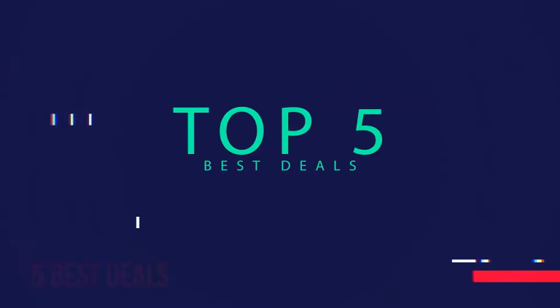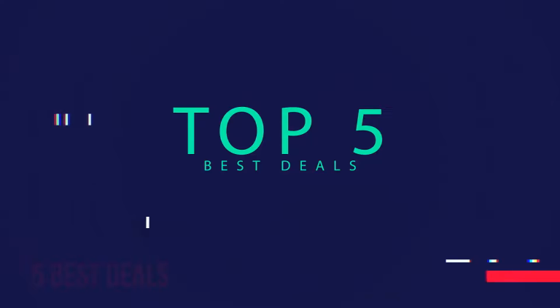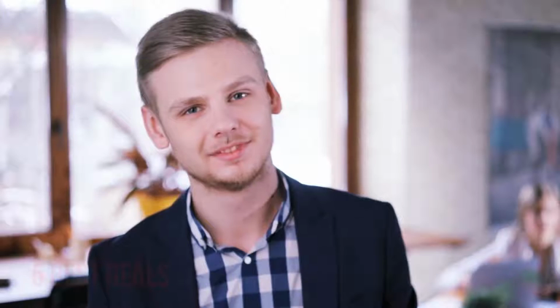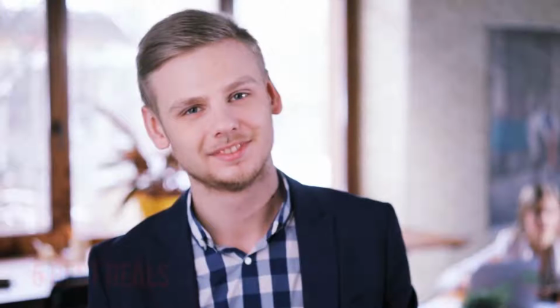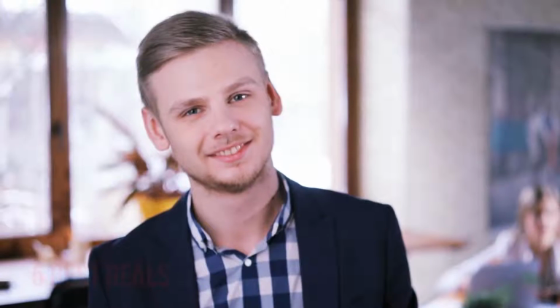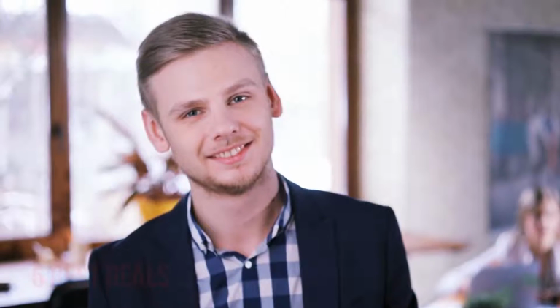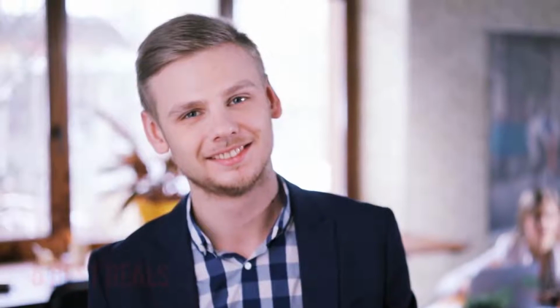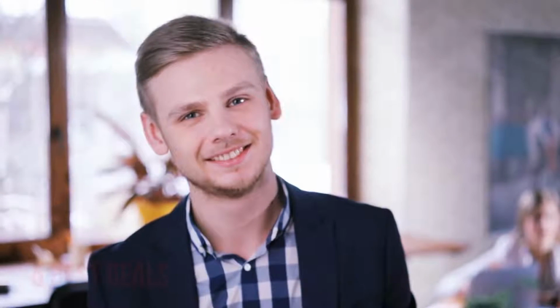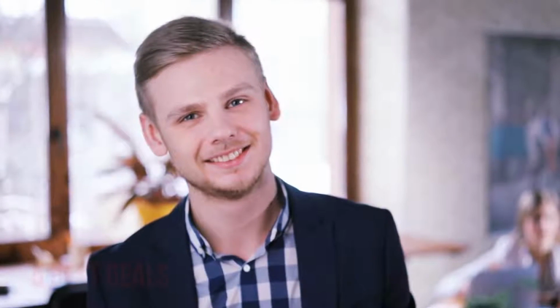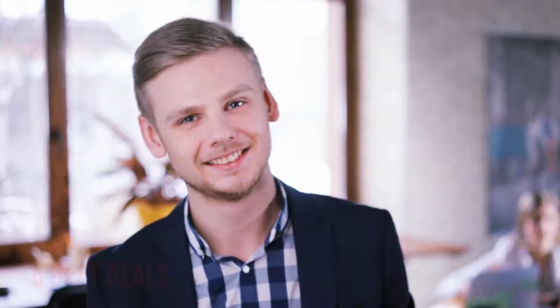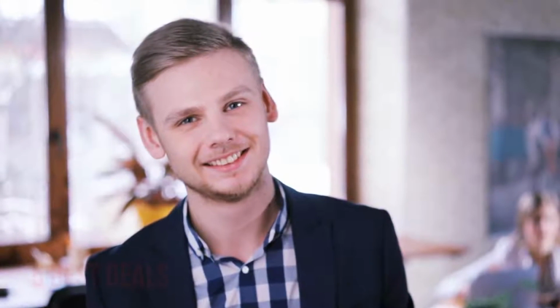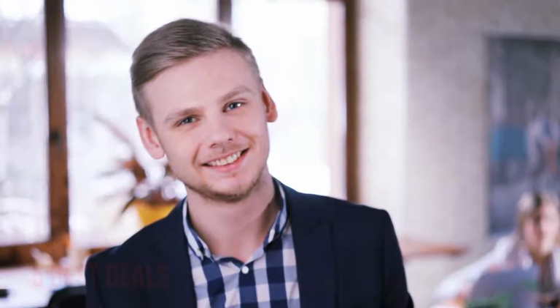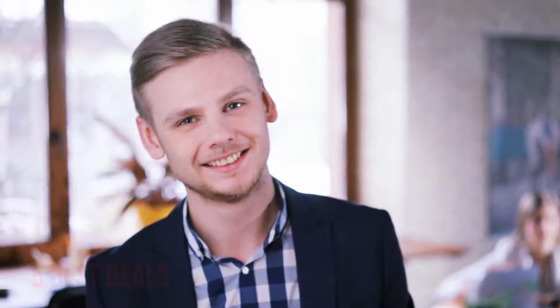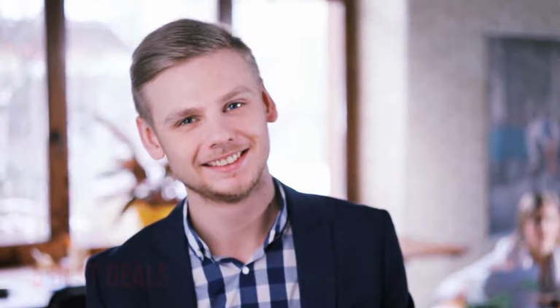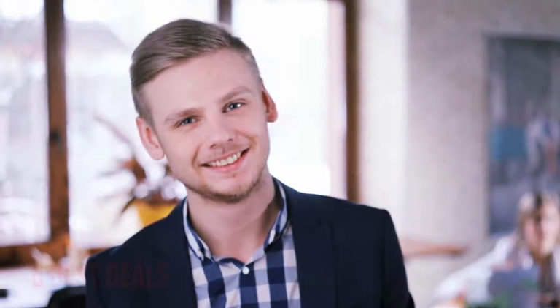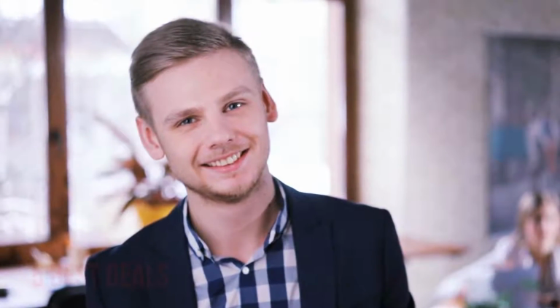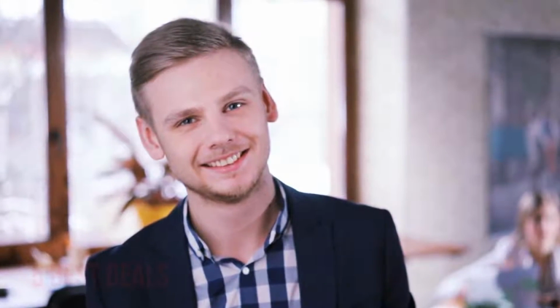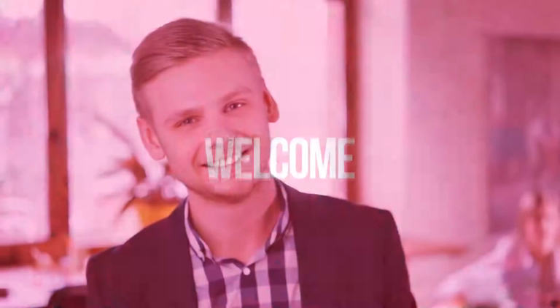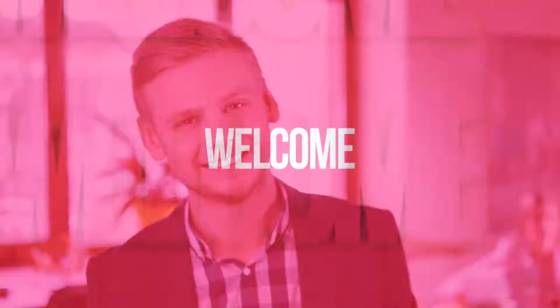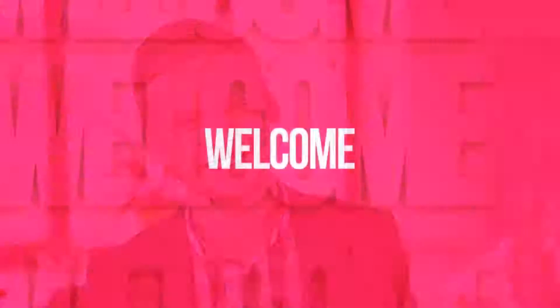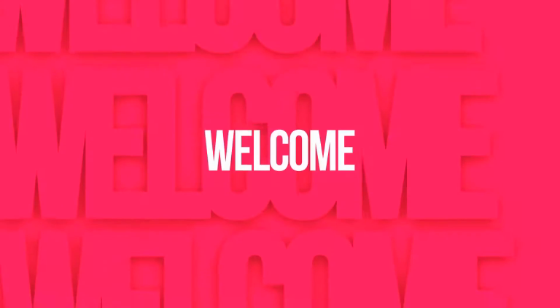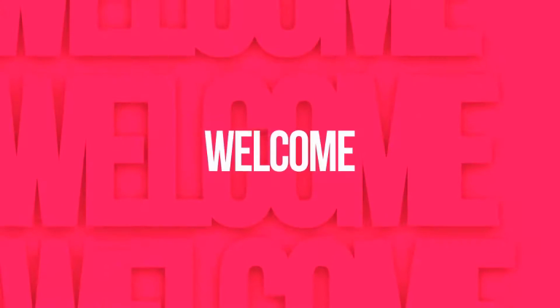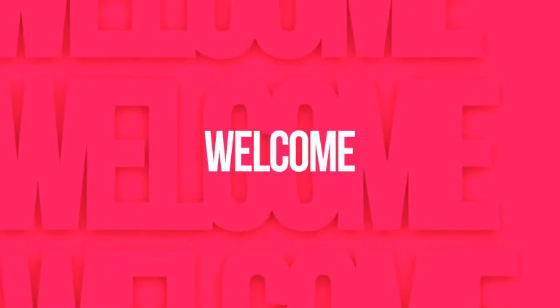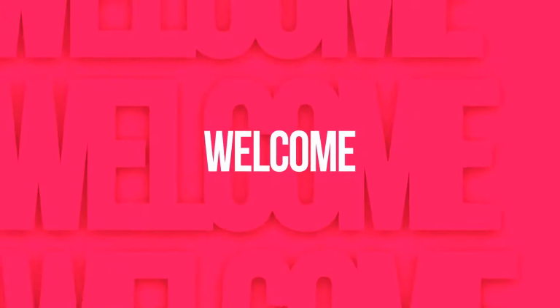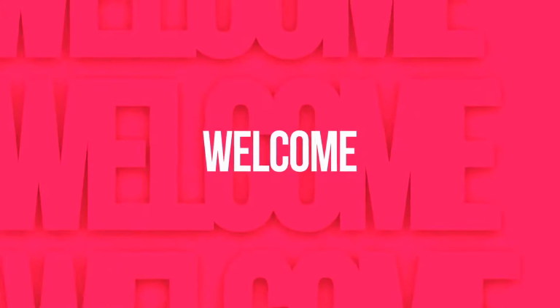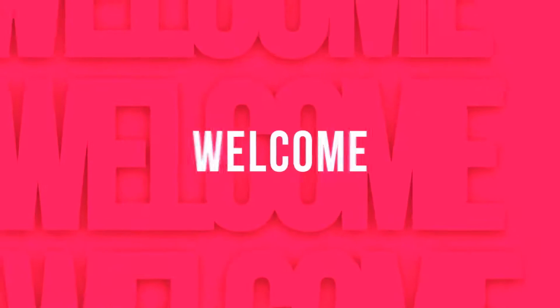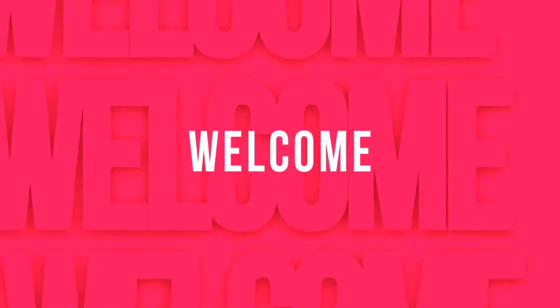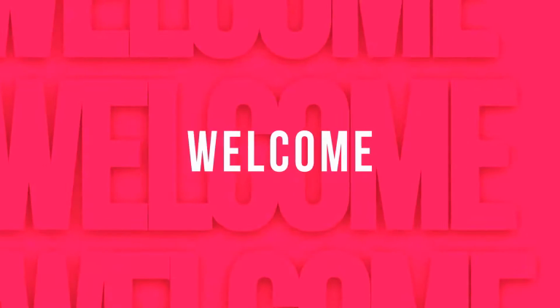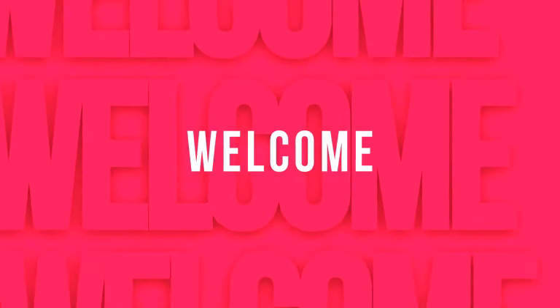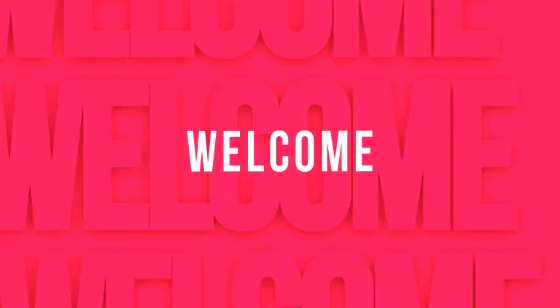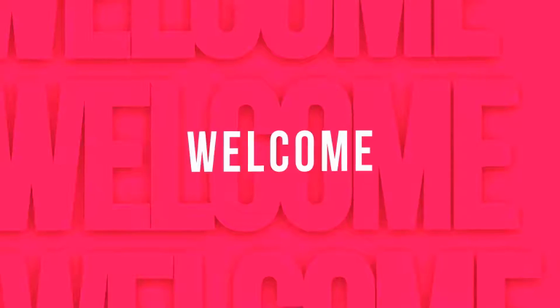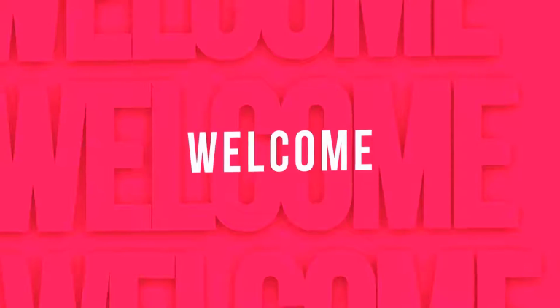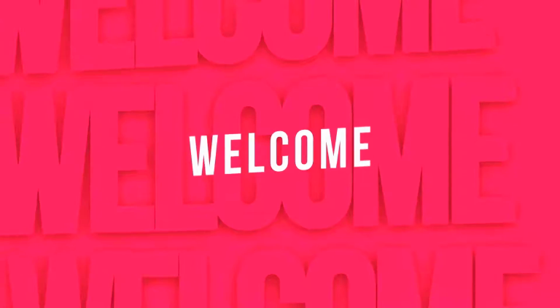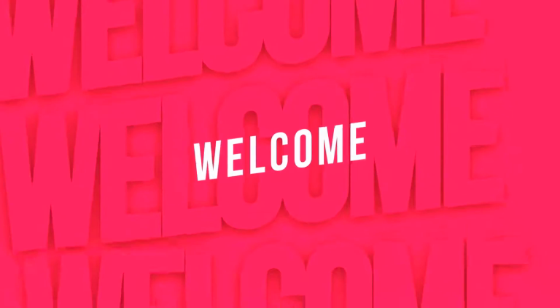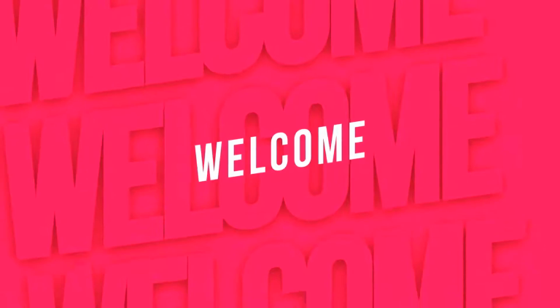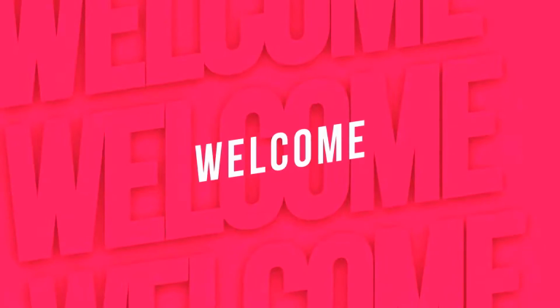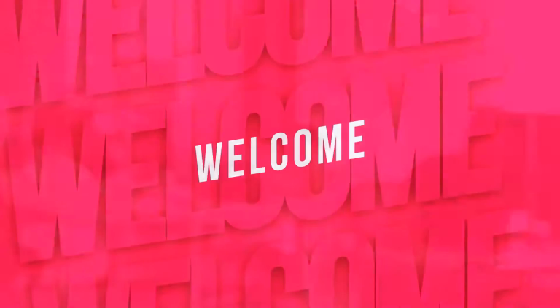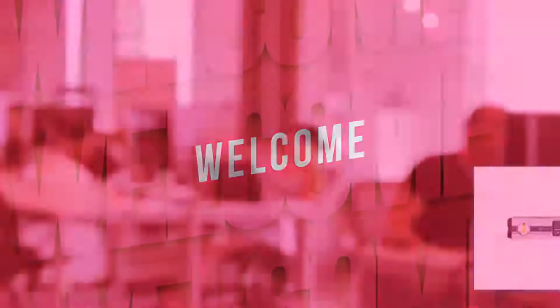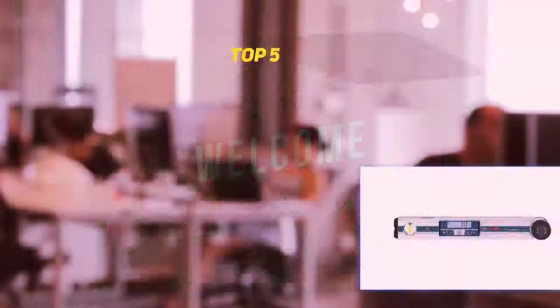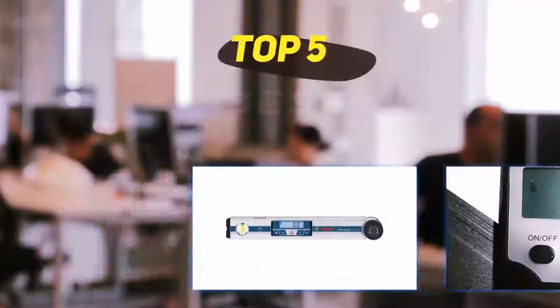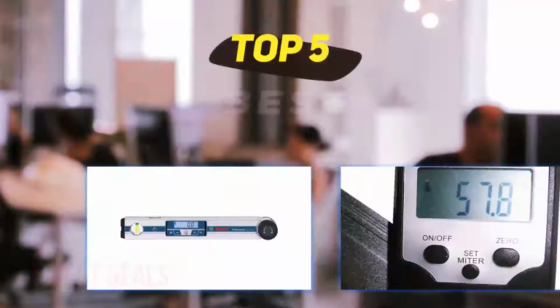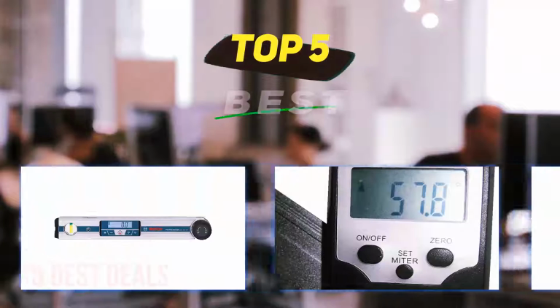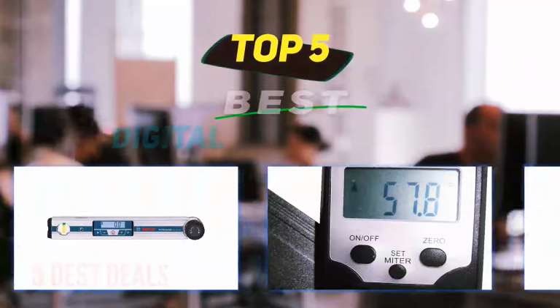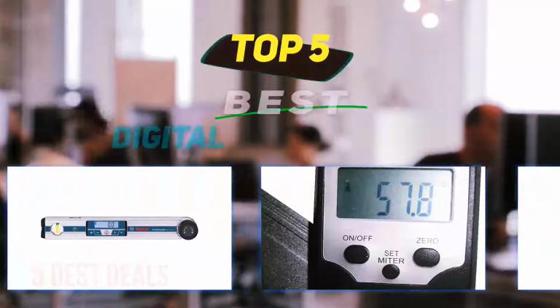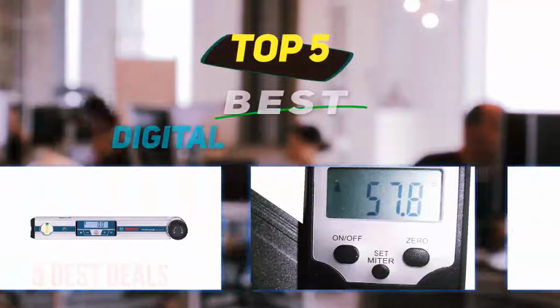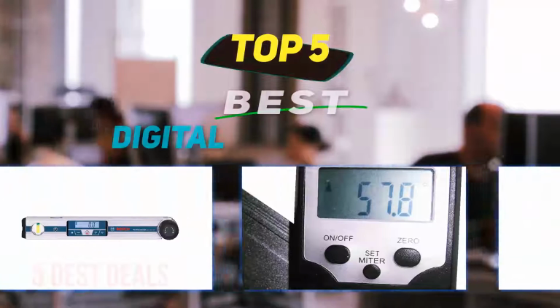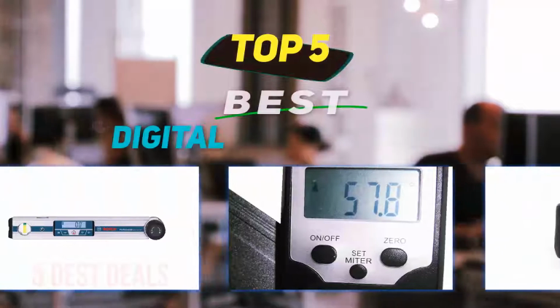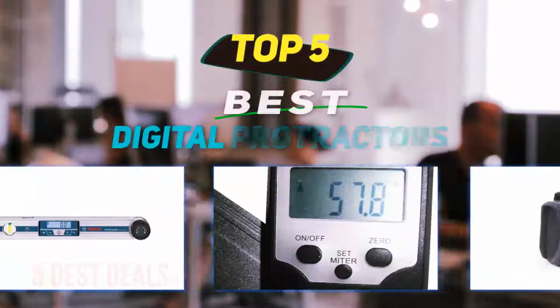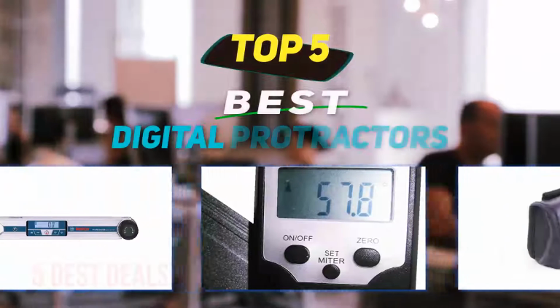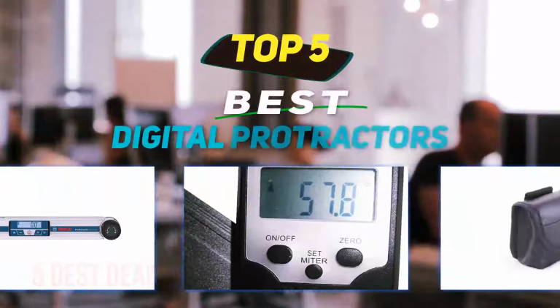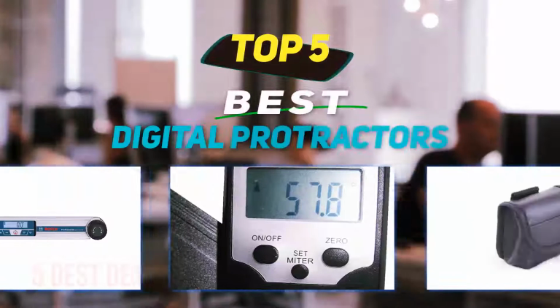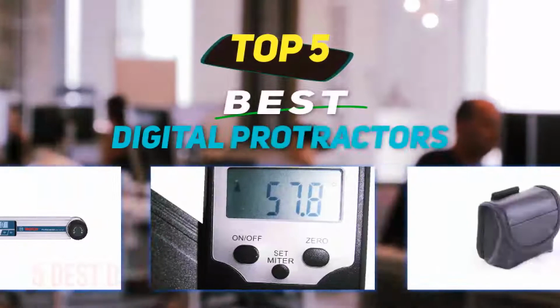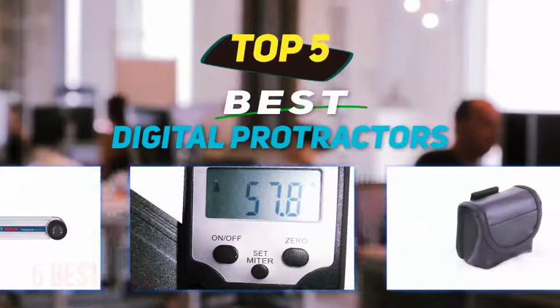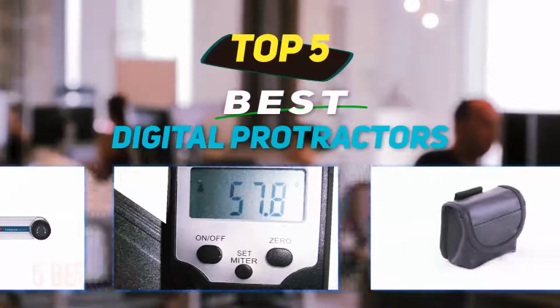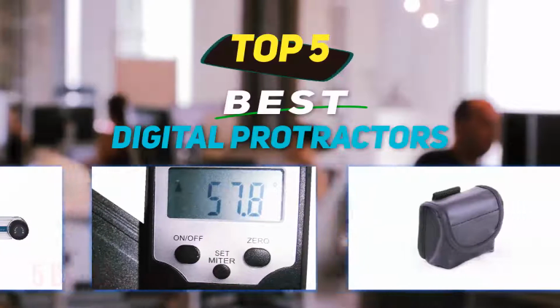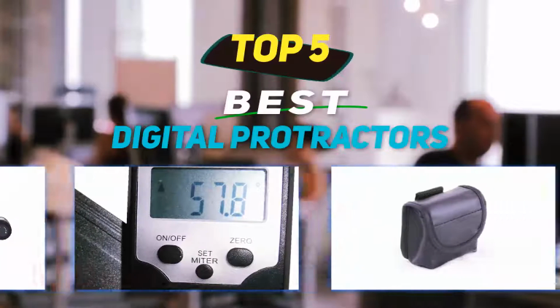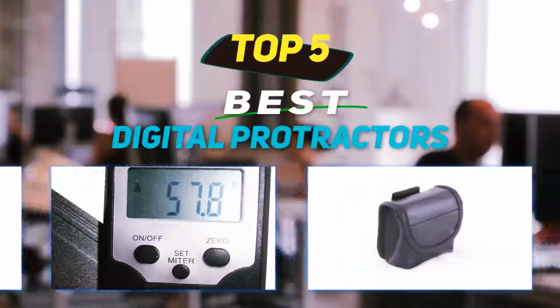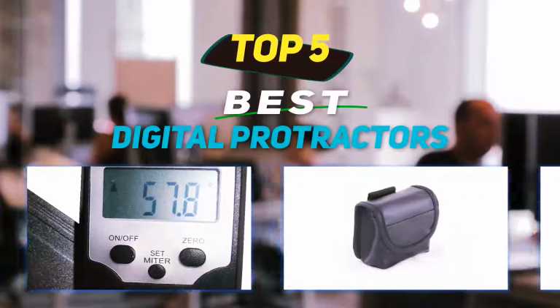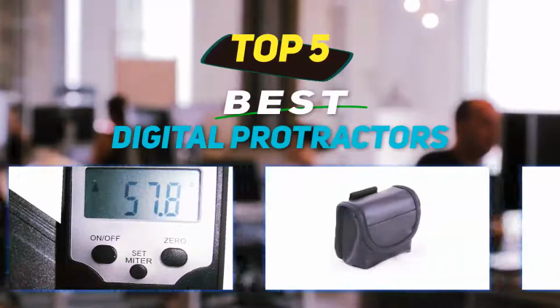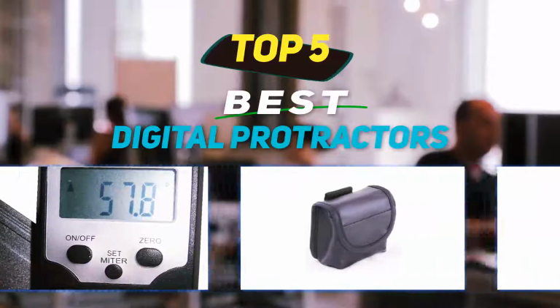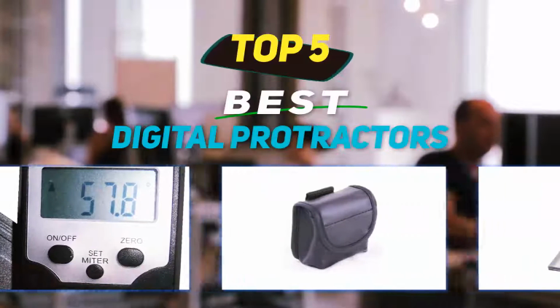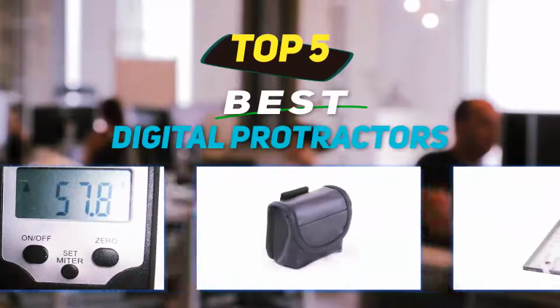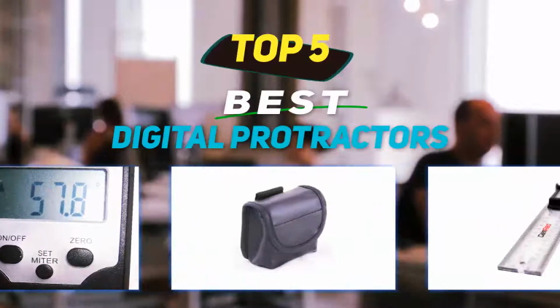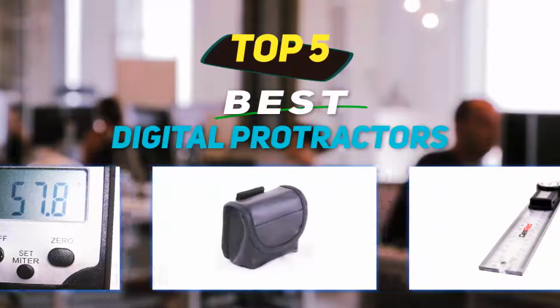Hey guys, welcome back to my channel. In this video, I'm going to talk about the top five best digital protractors.